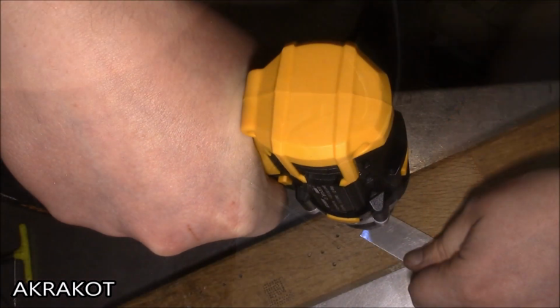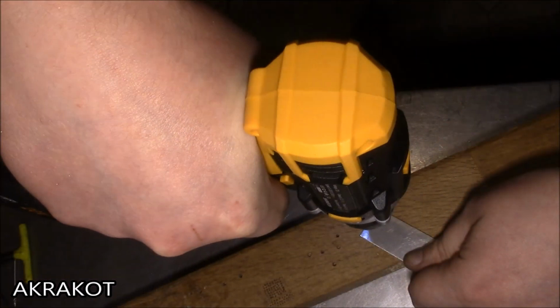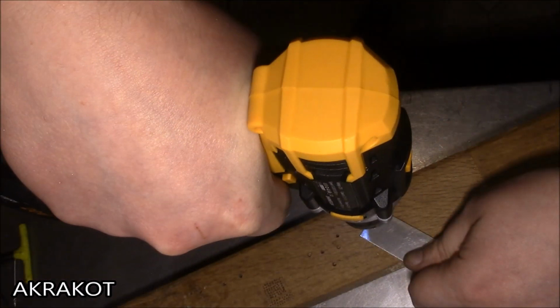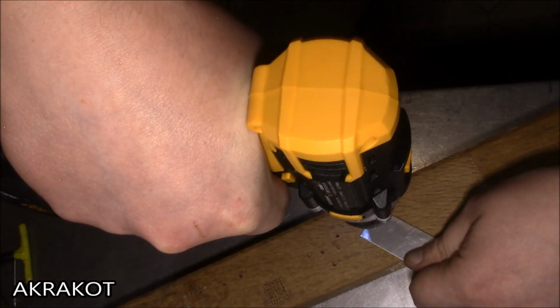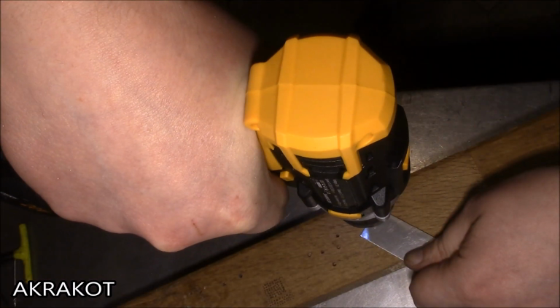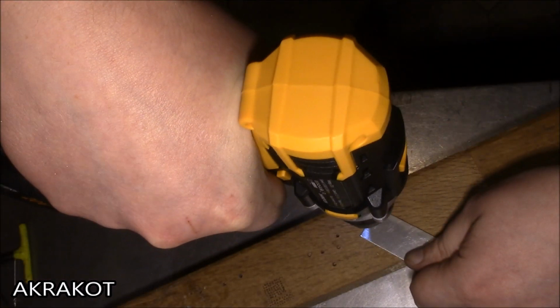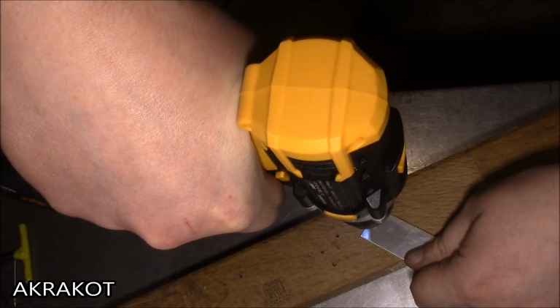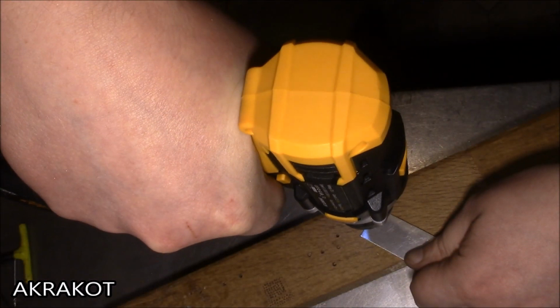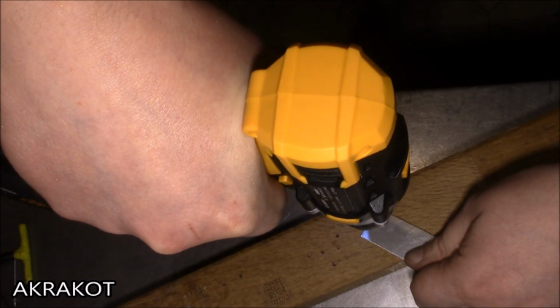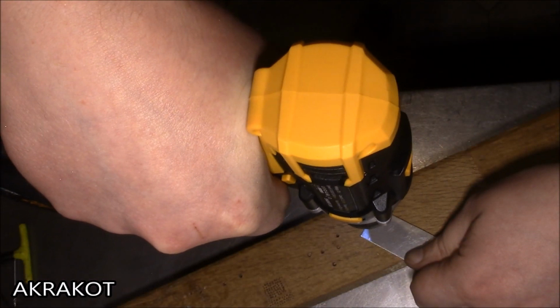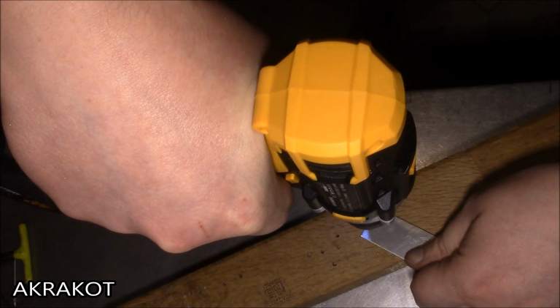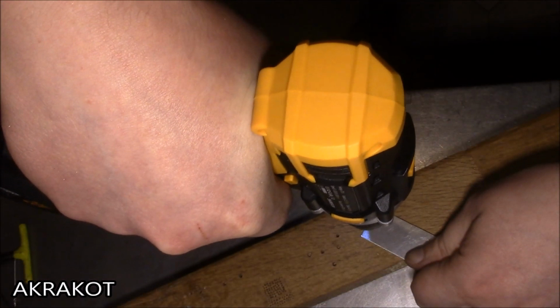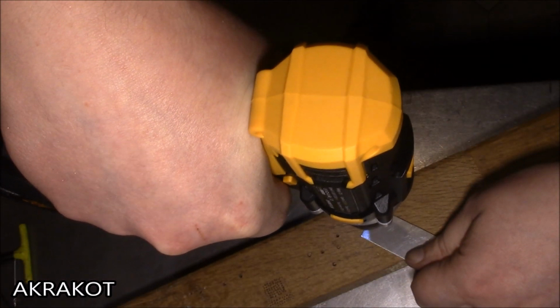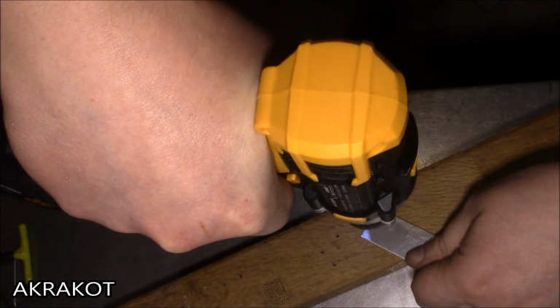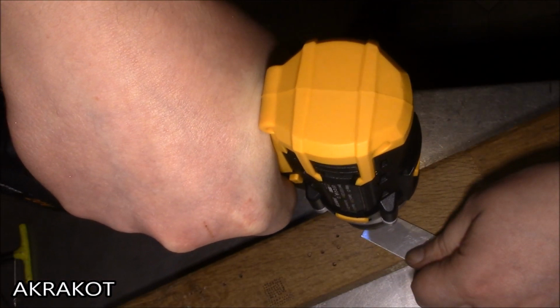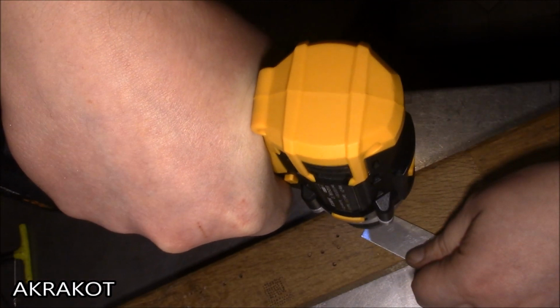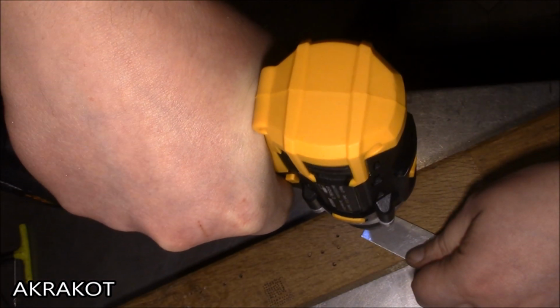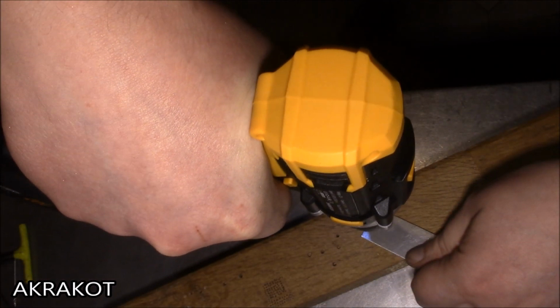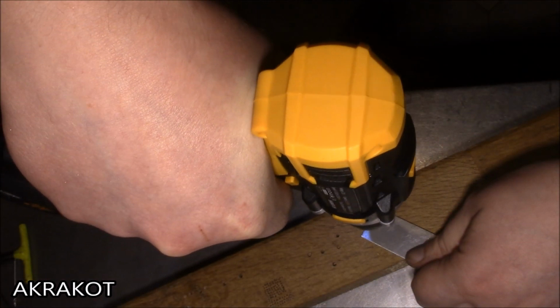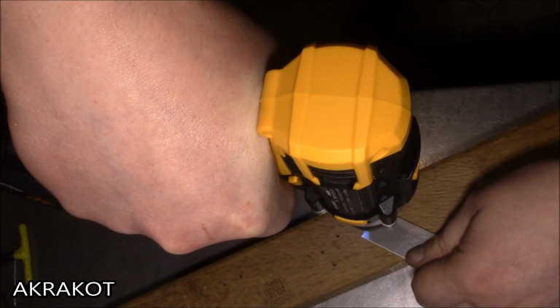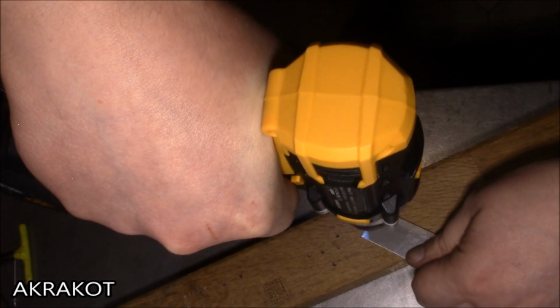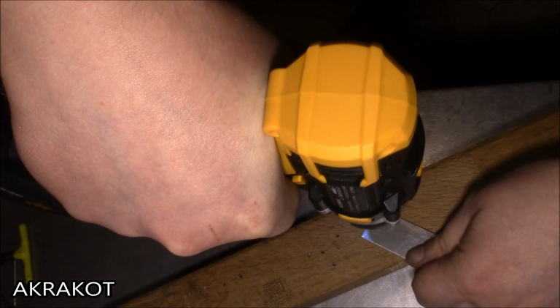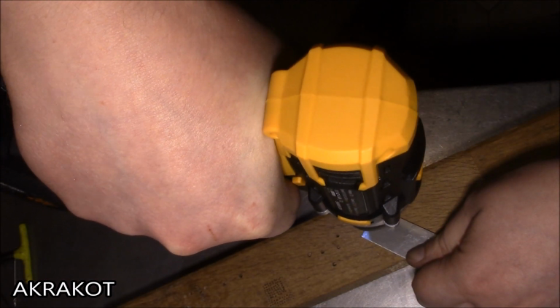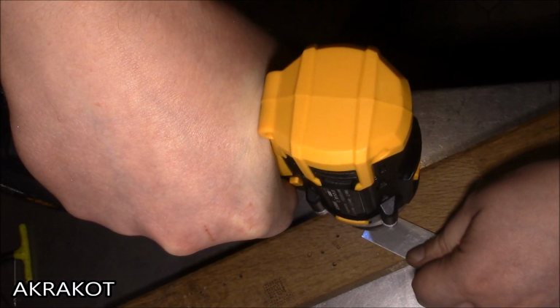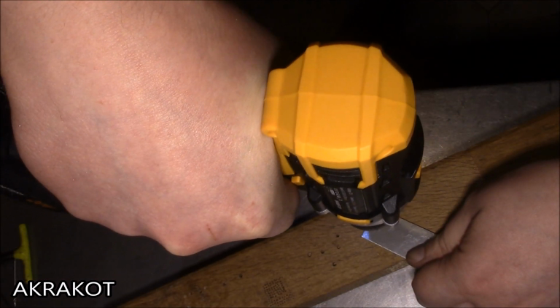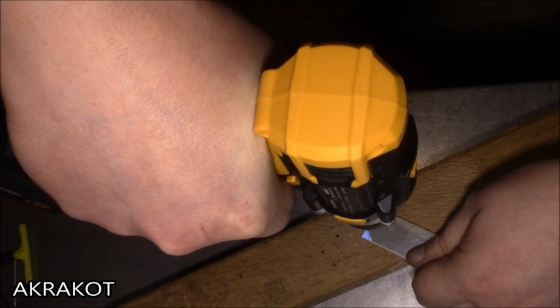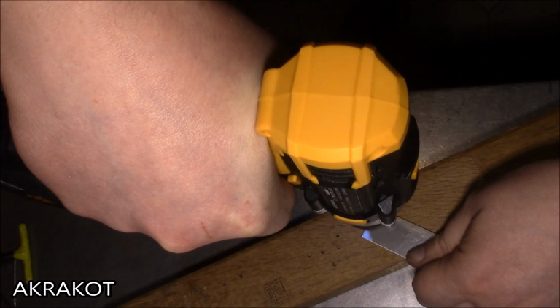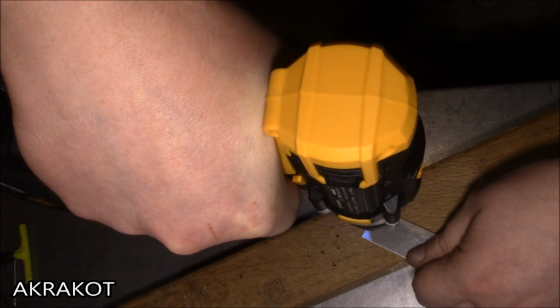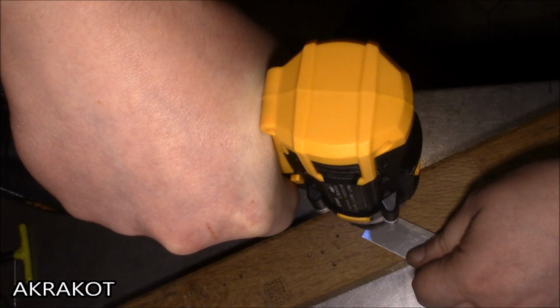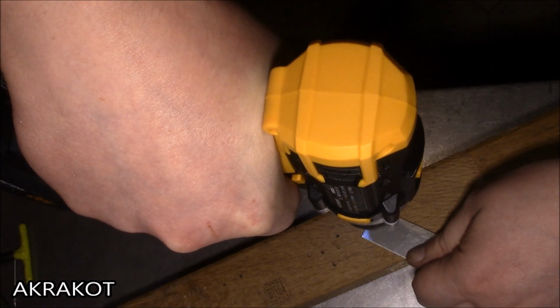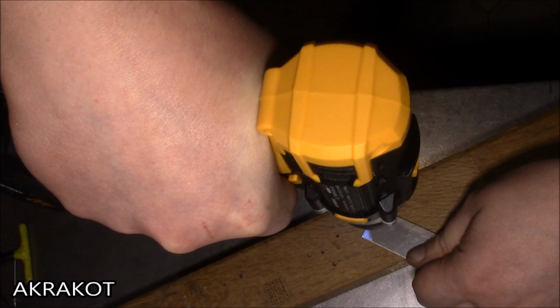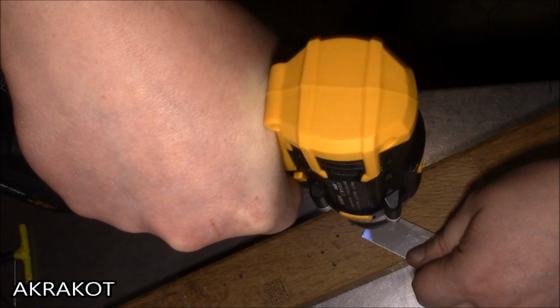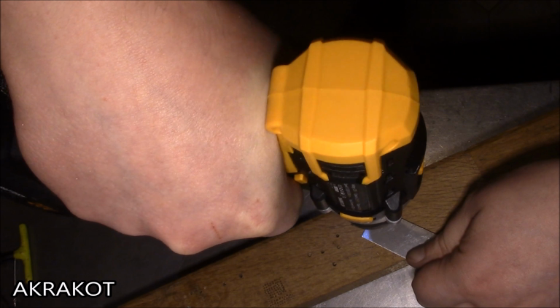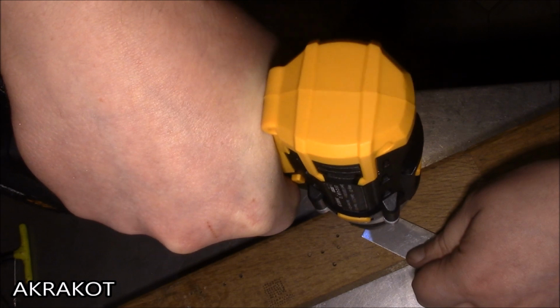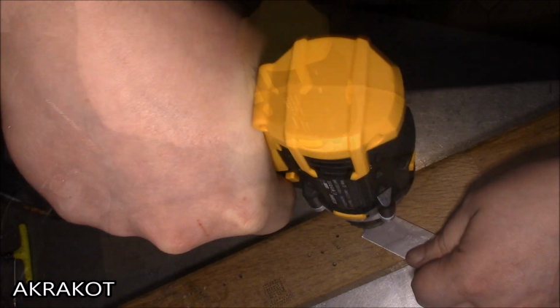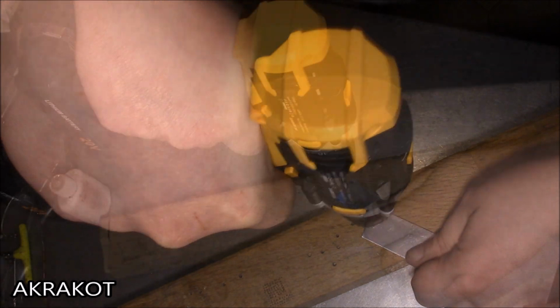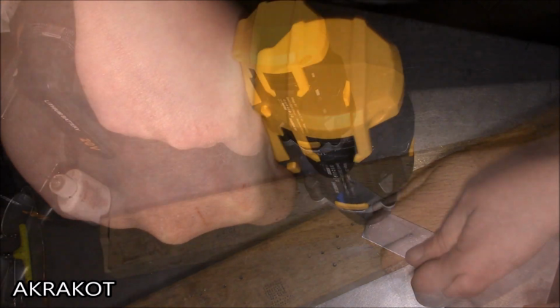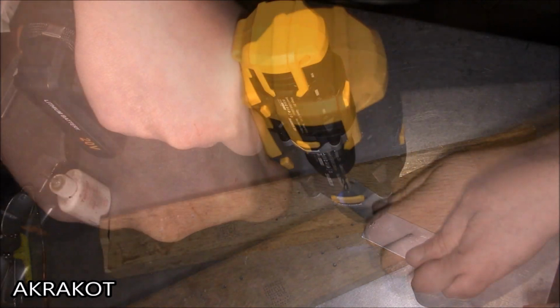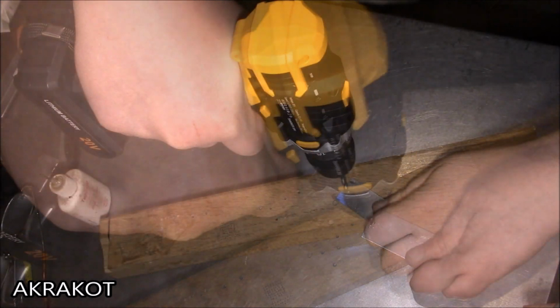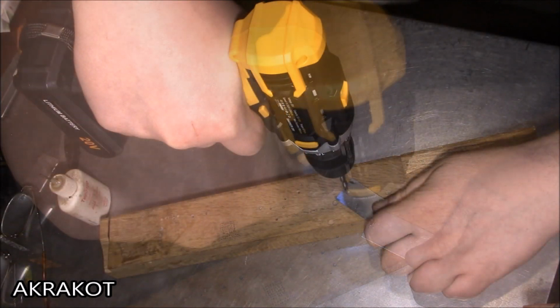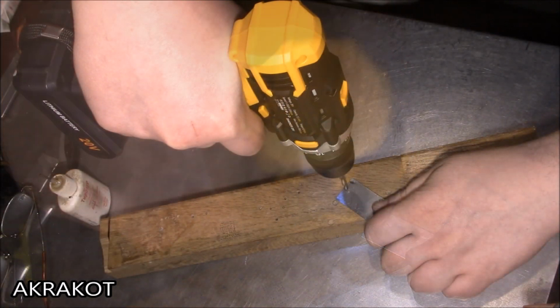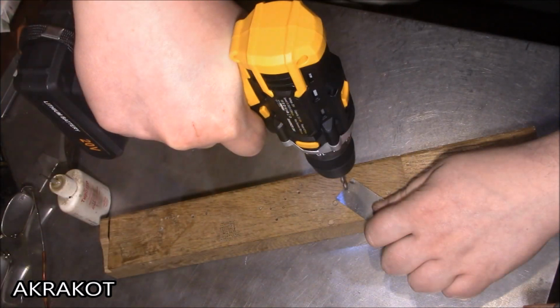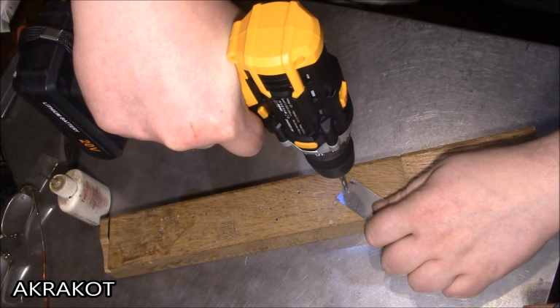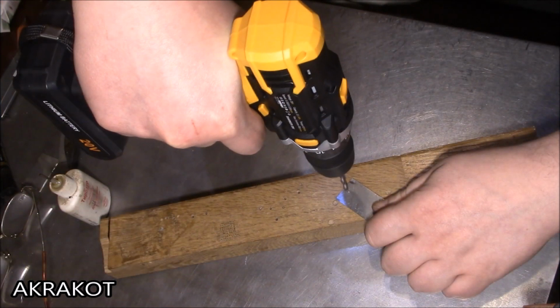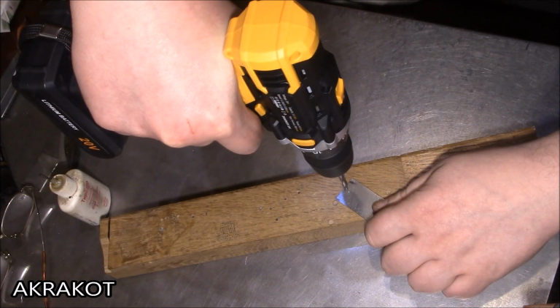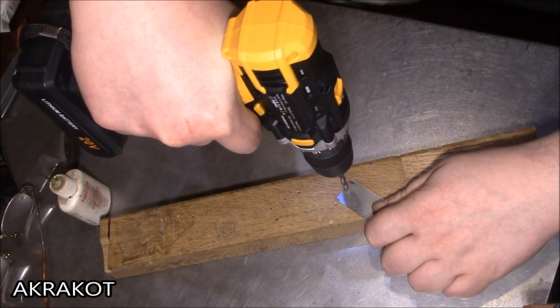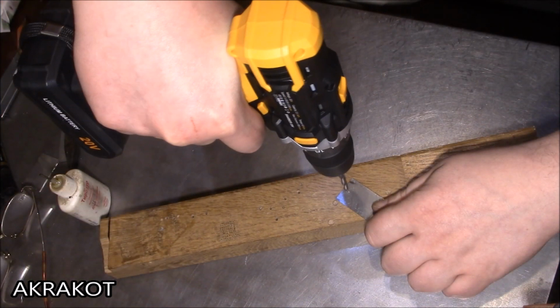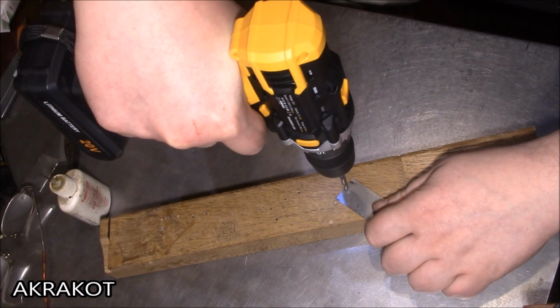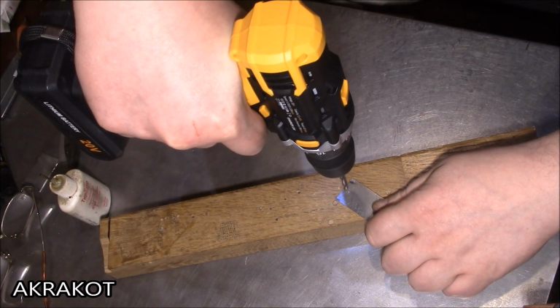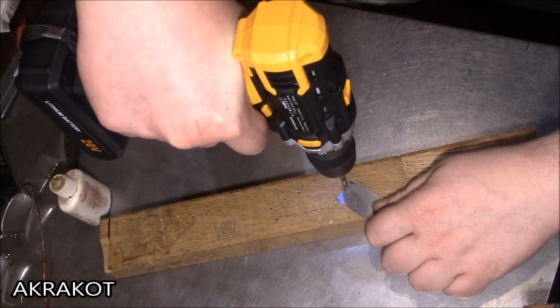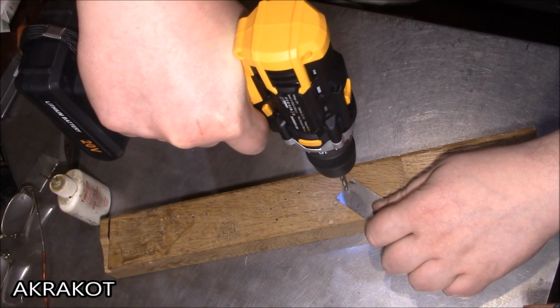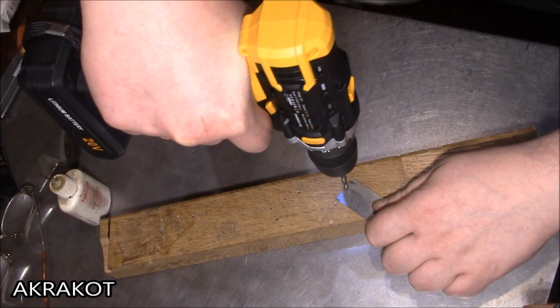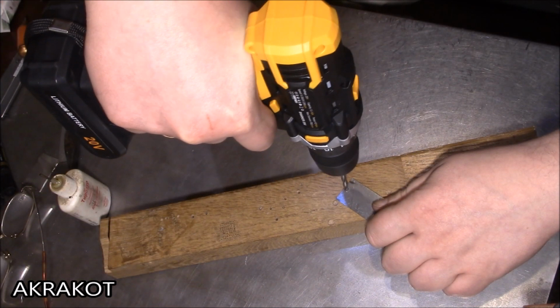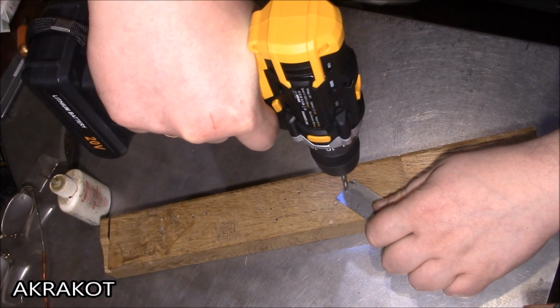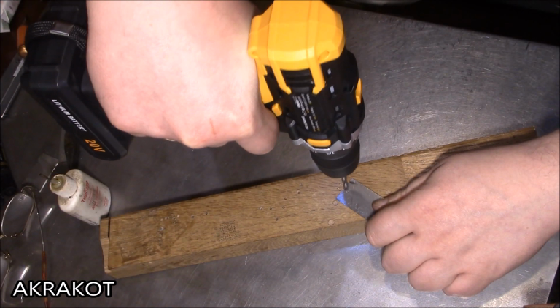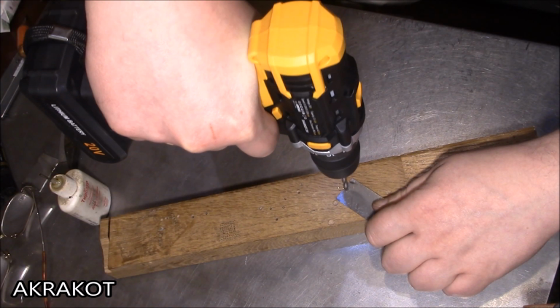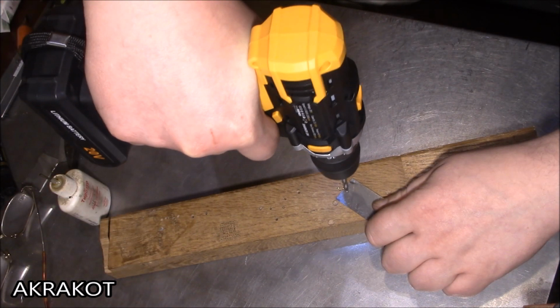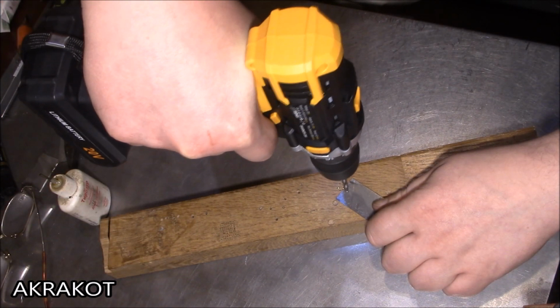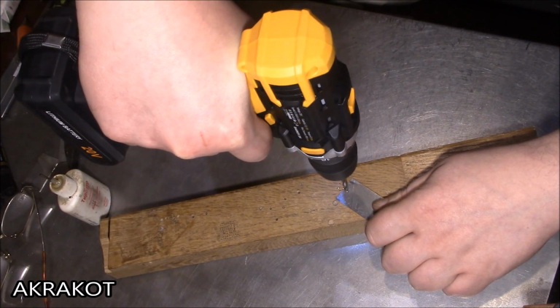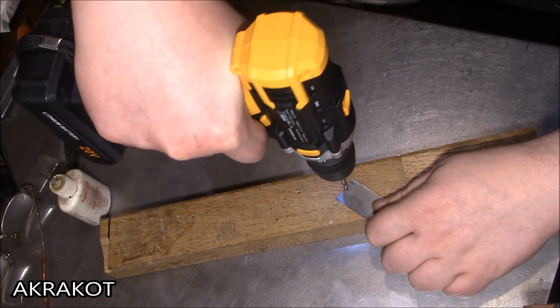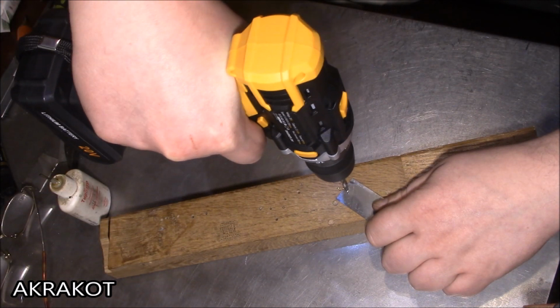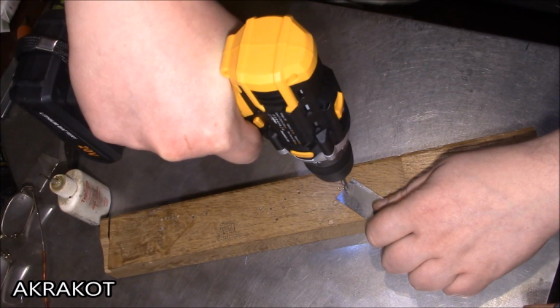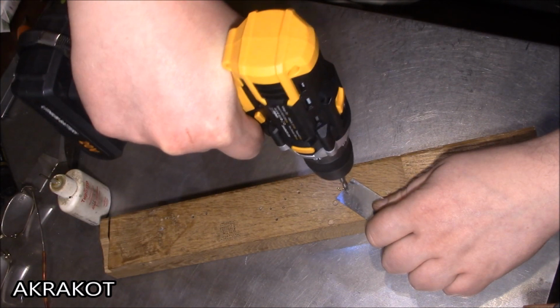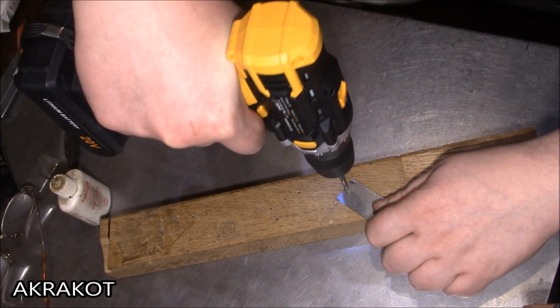This is my new battery screwdriver — a link to it and other tools from the Deco company I will leave in the description.